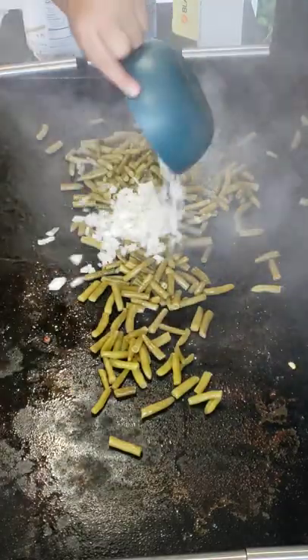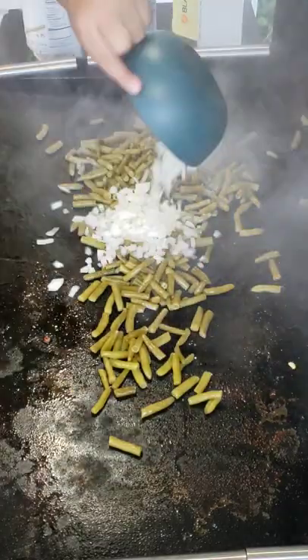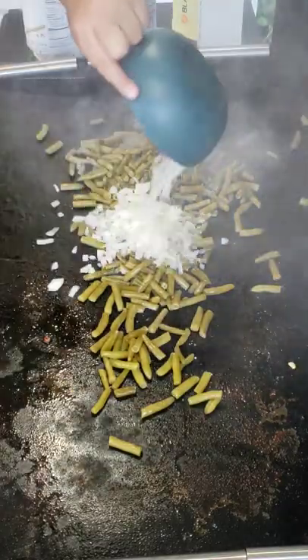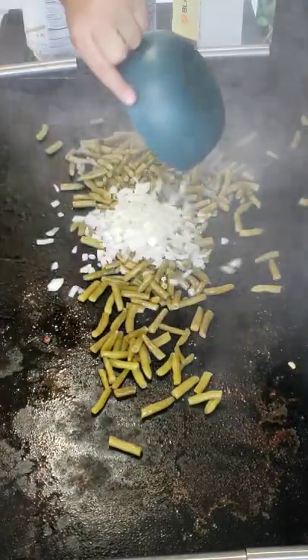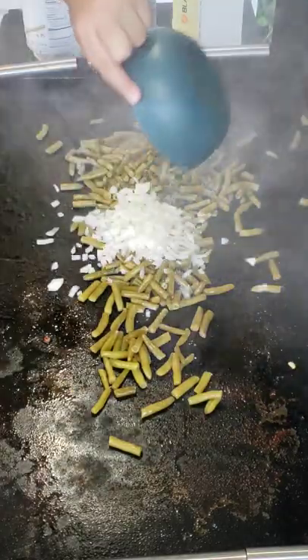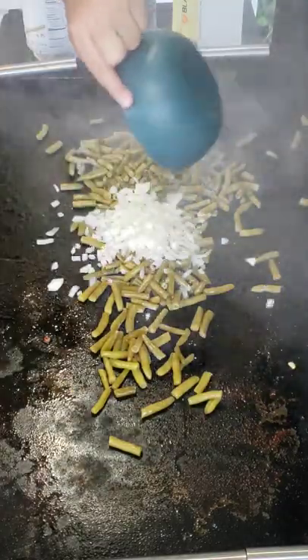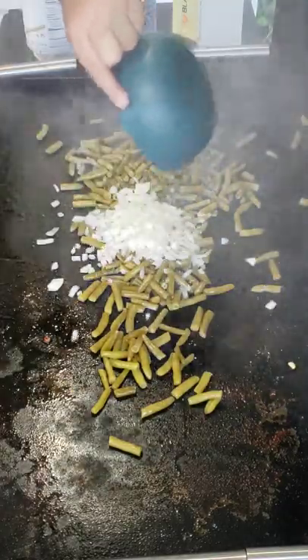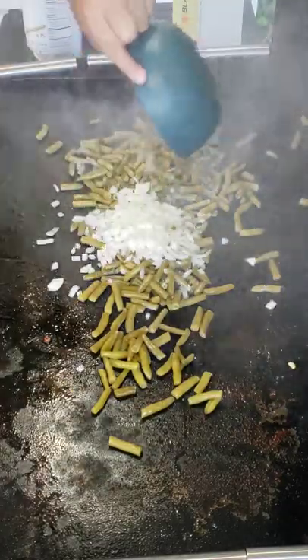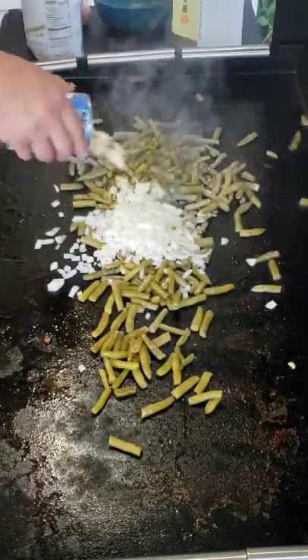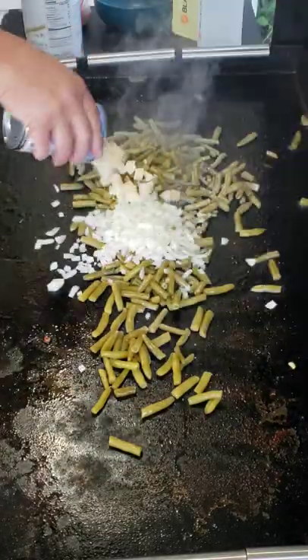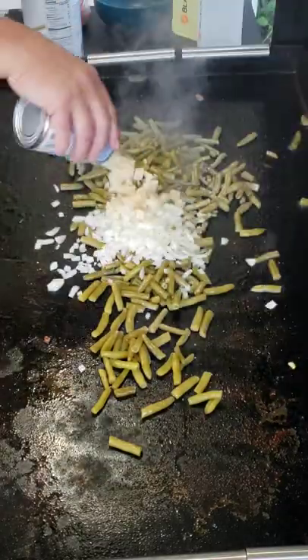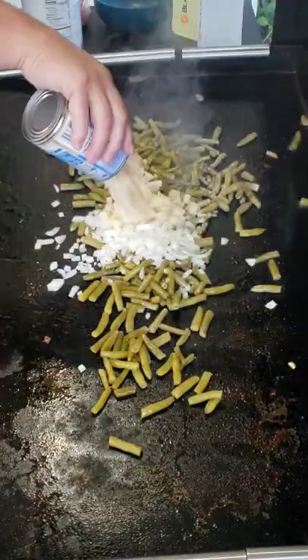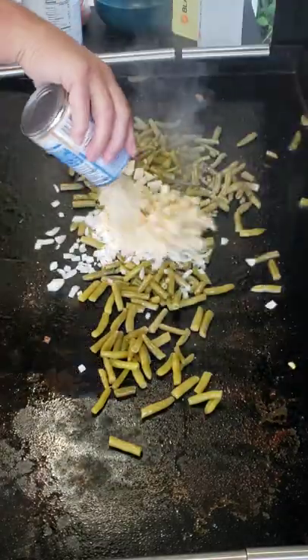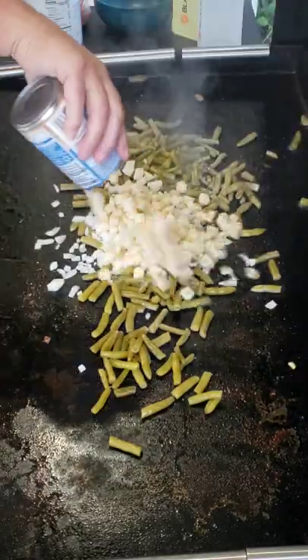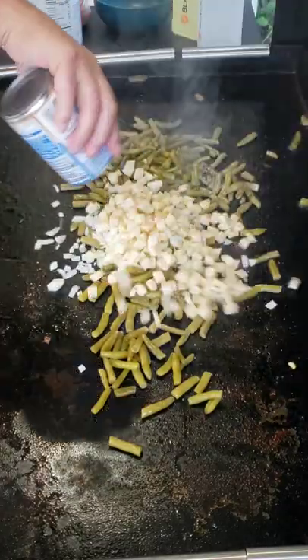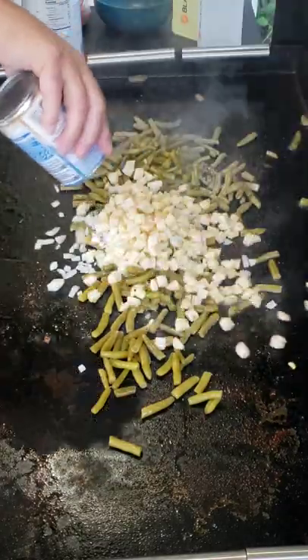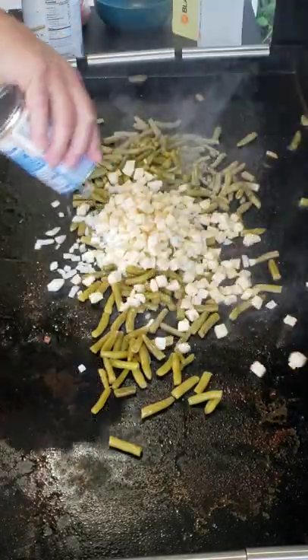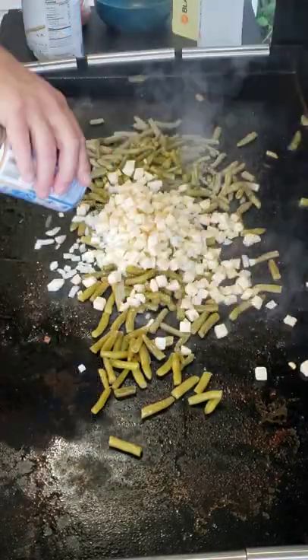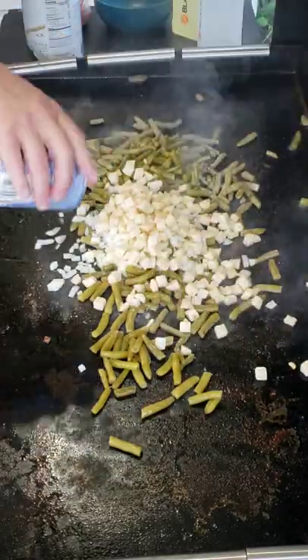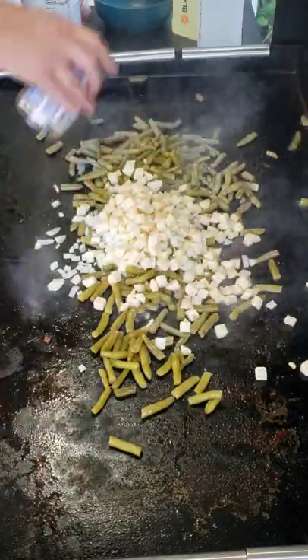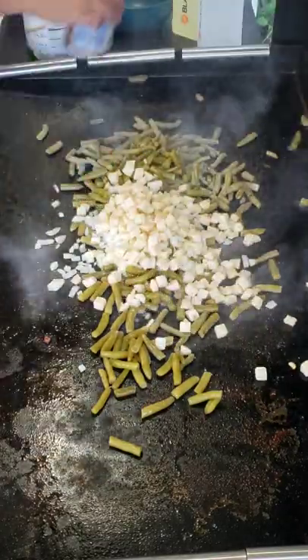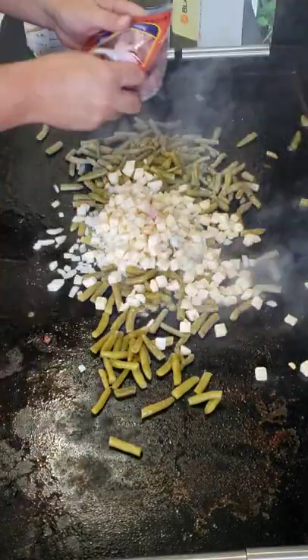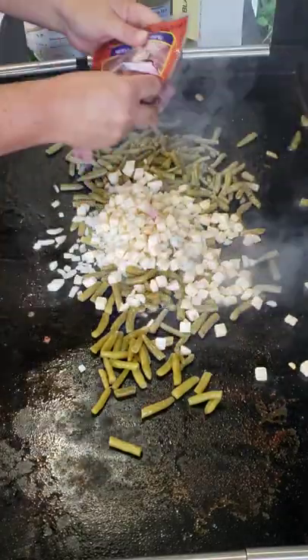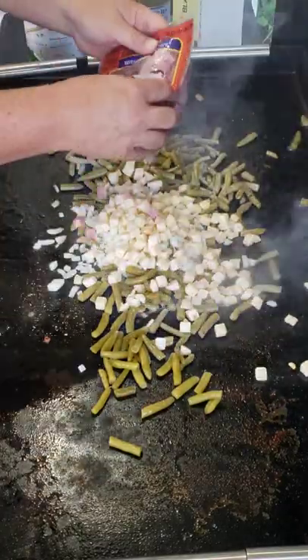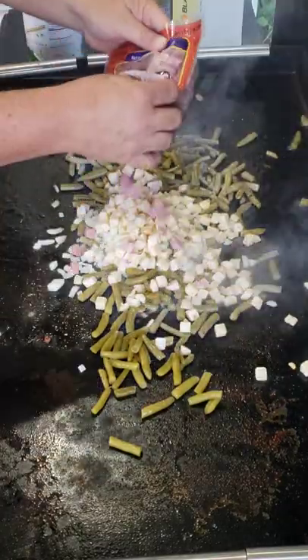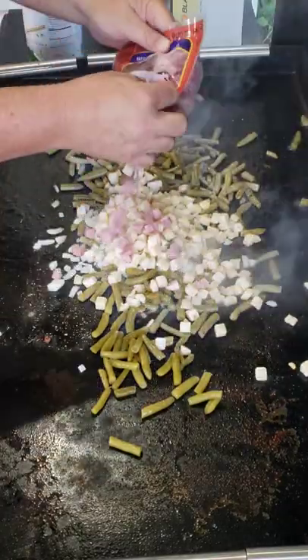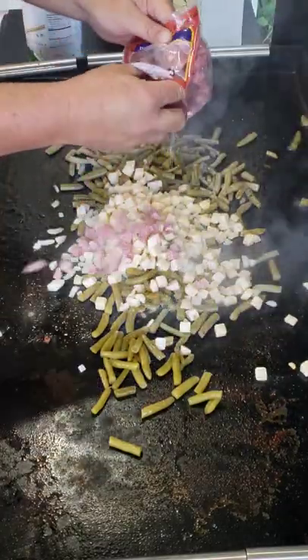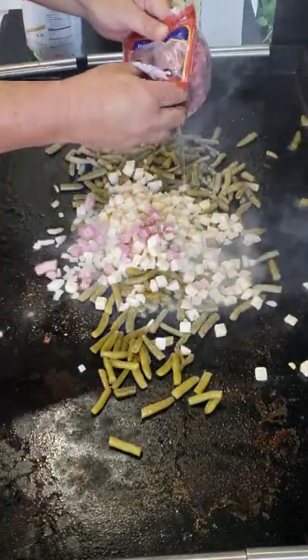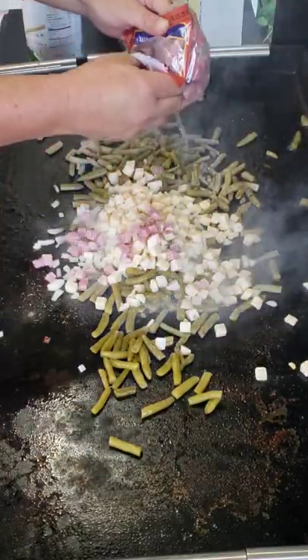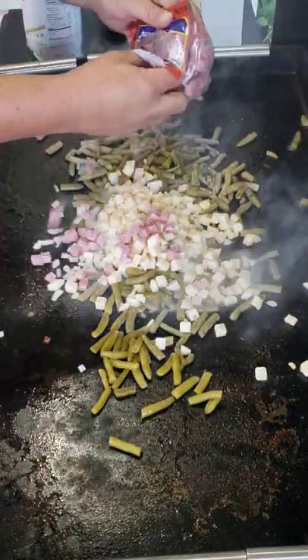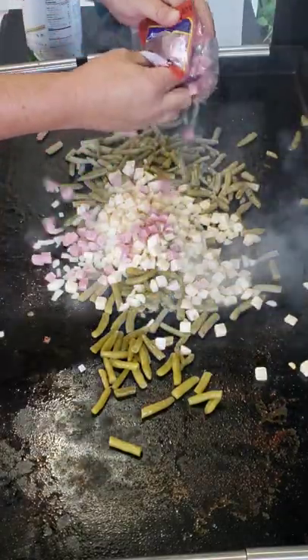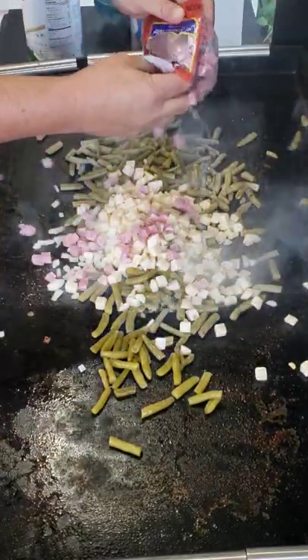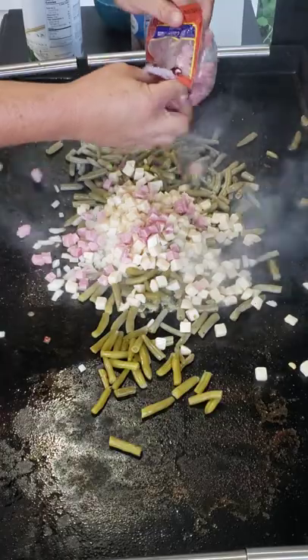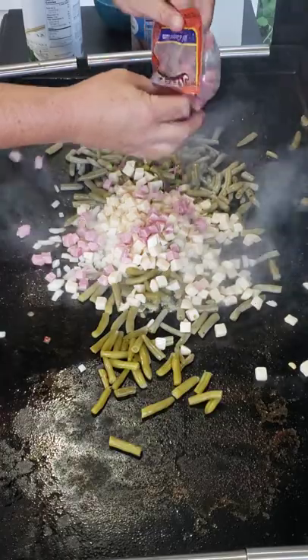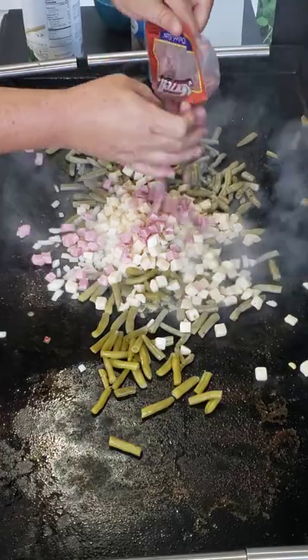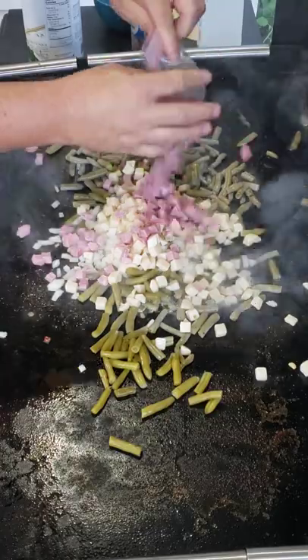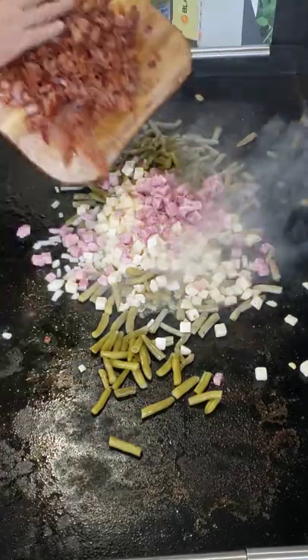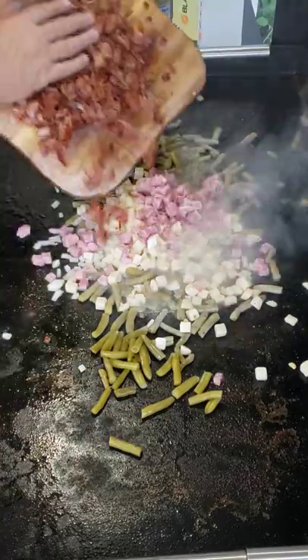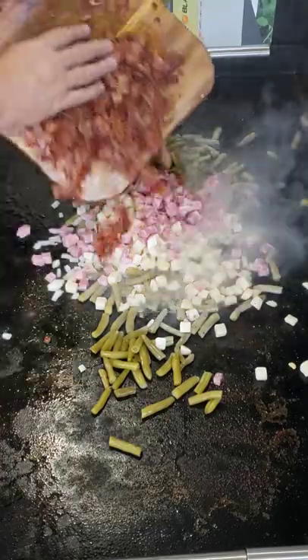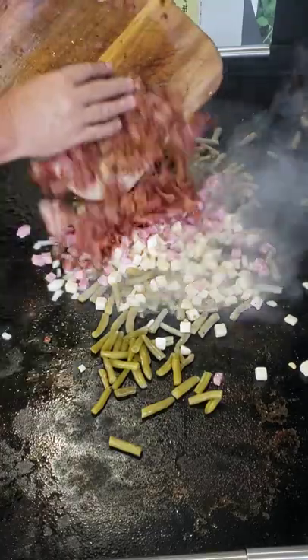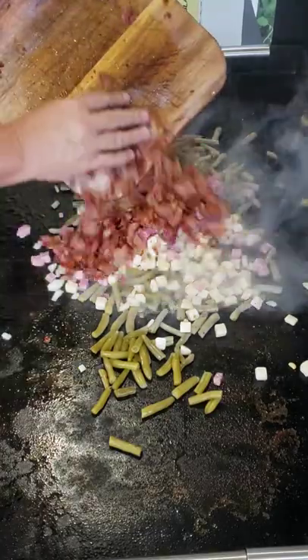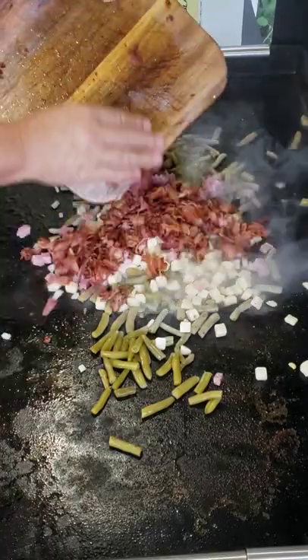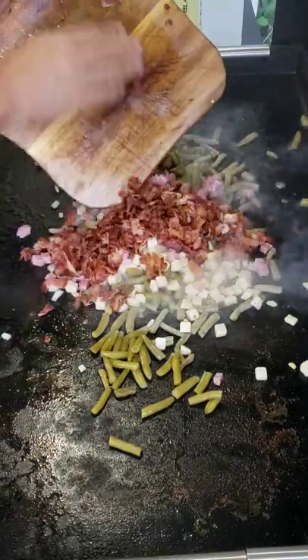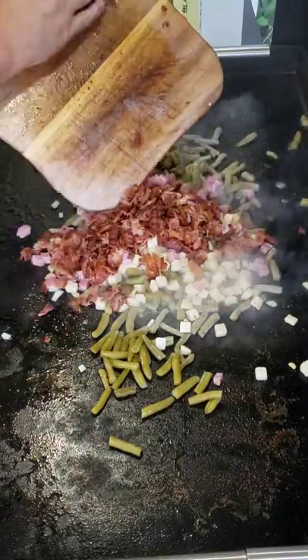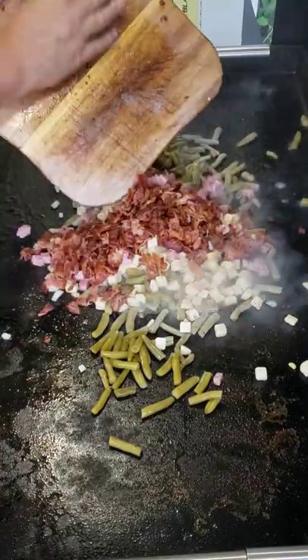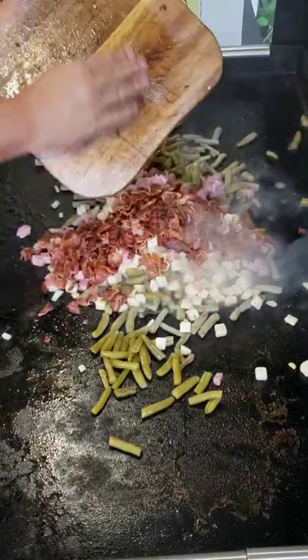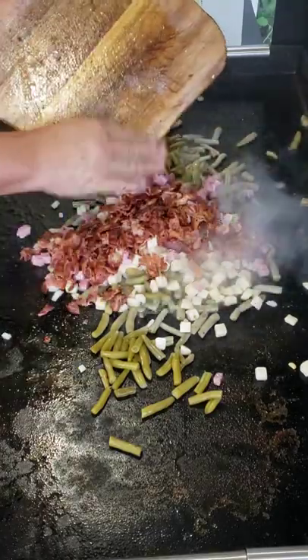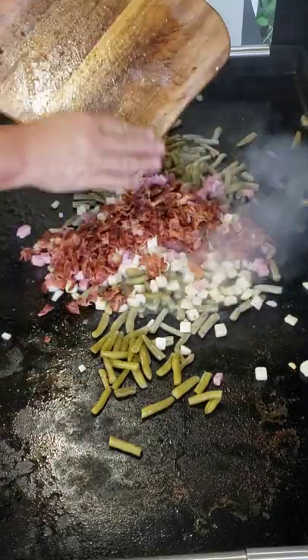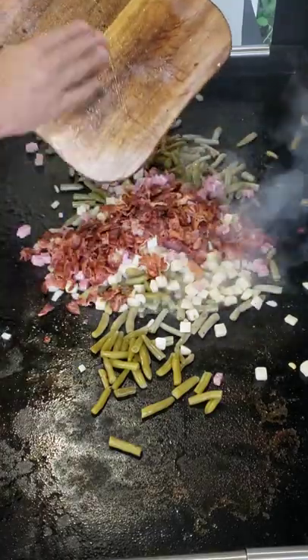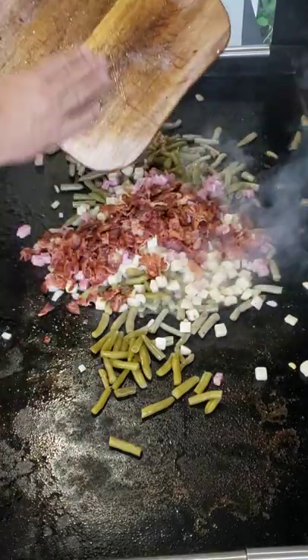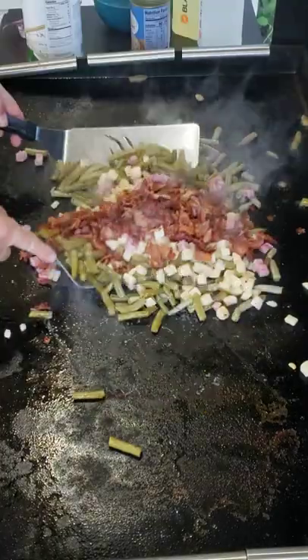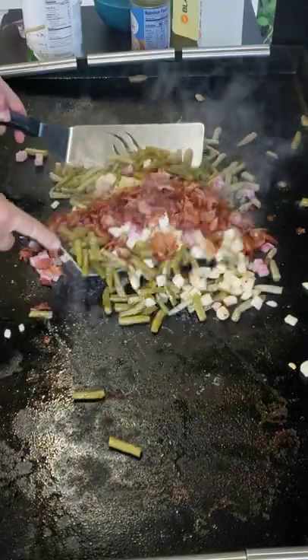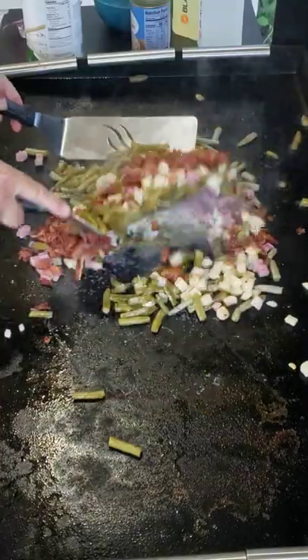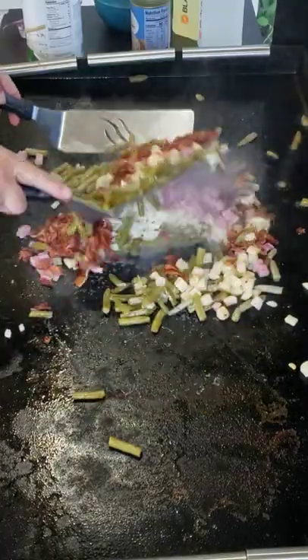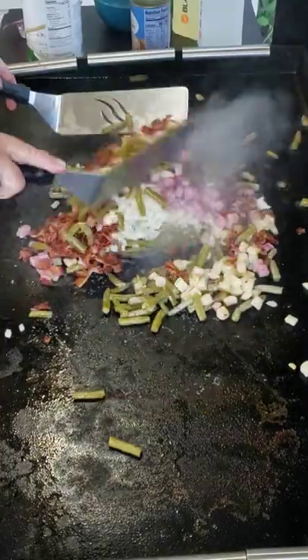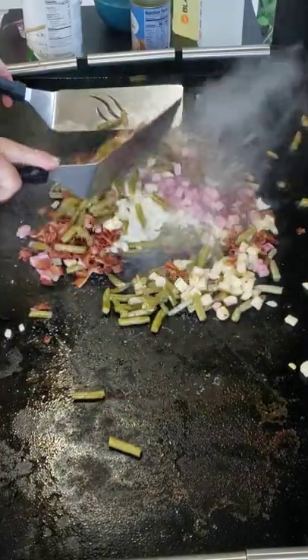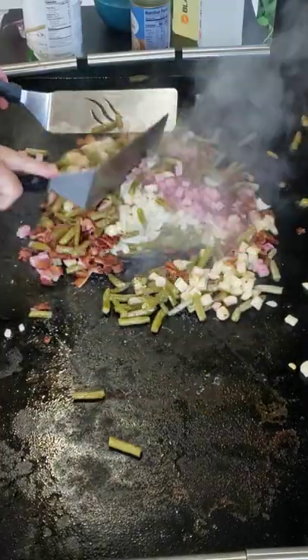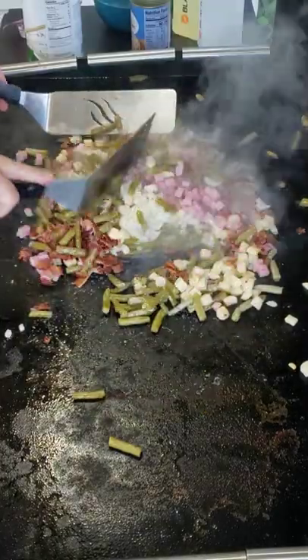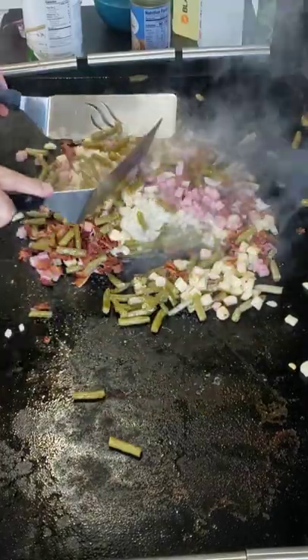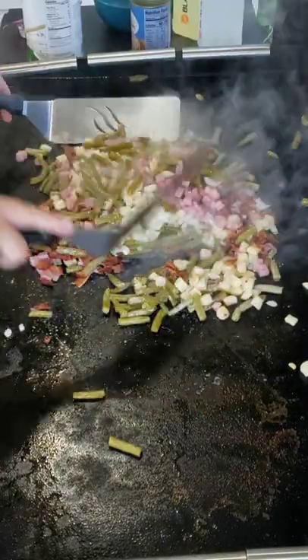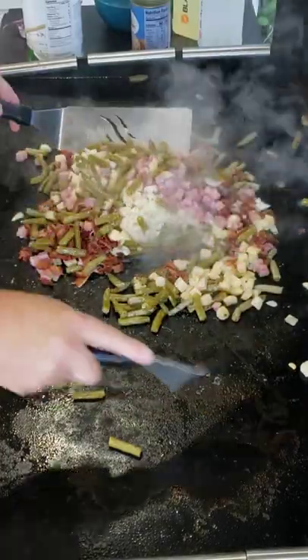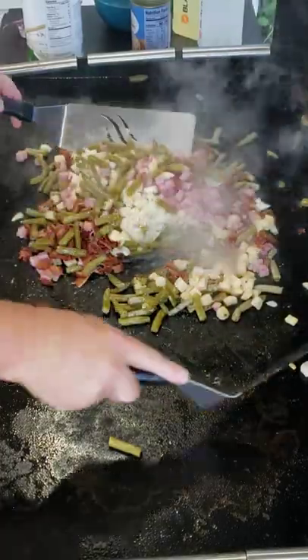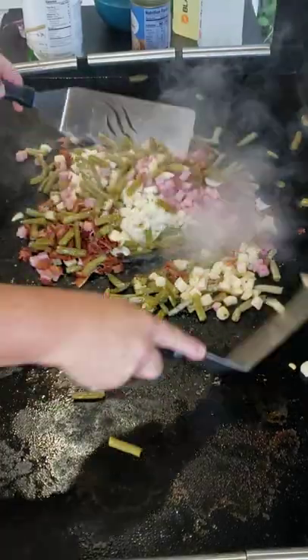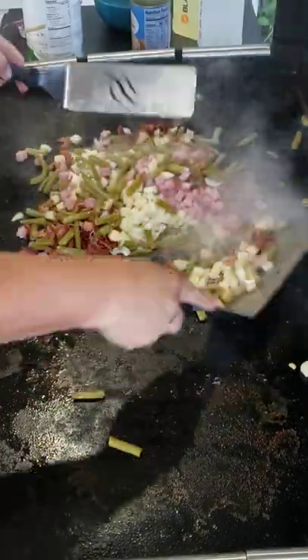Throw in the onion, throw in the taters, throw in the diced ham, add all that bacon, and mix it all up together.